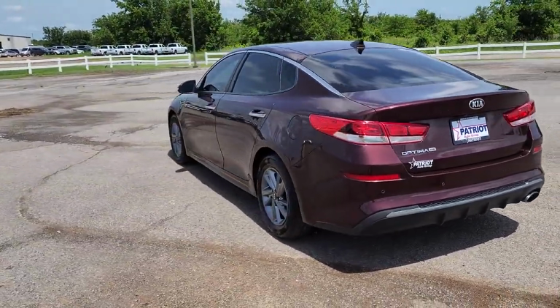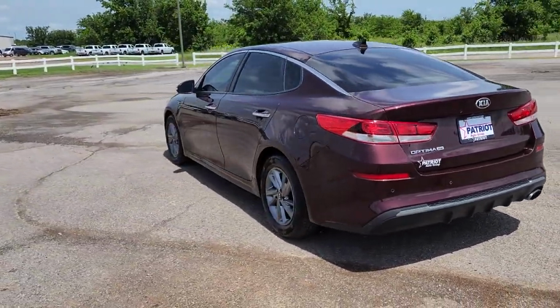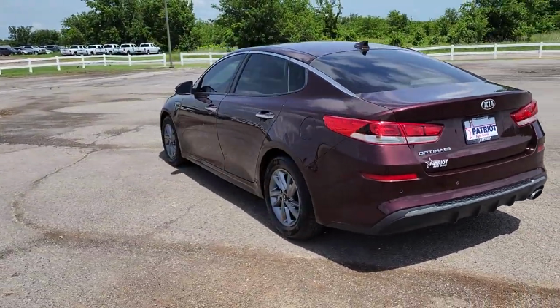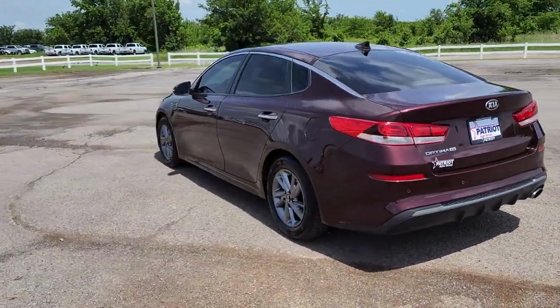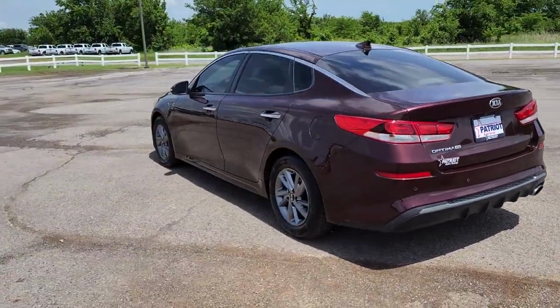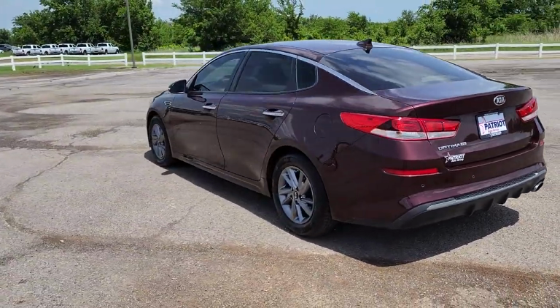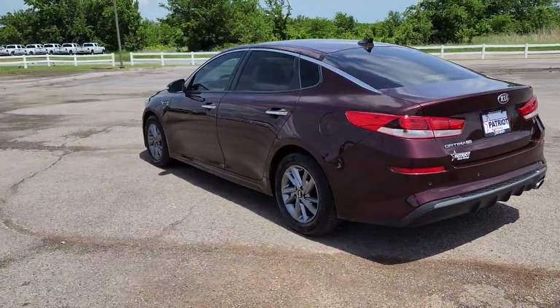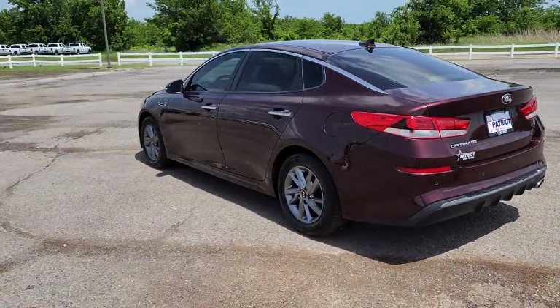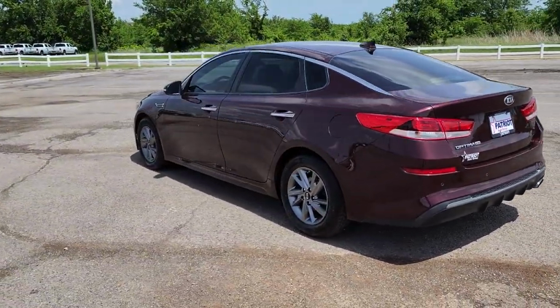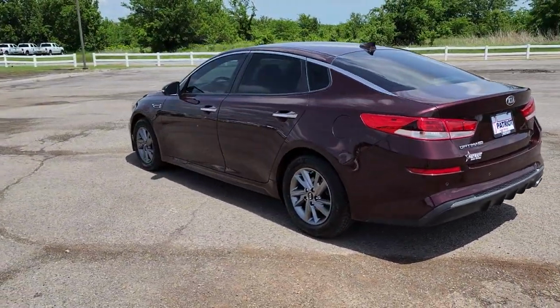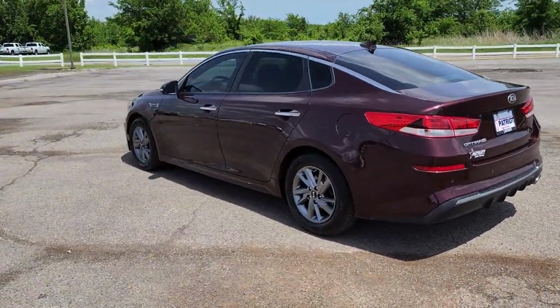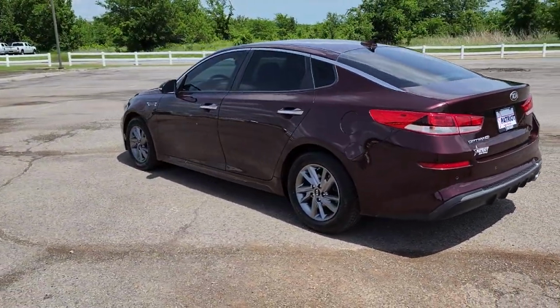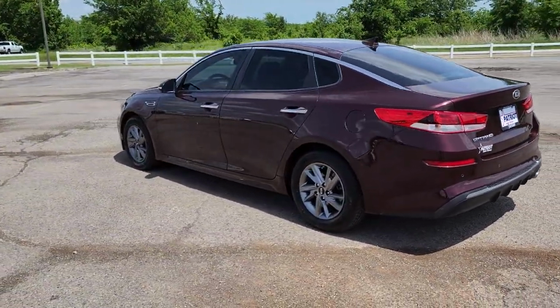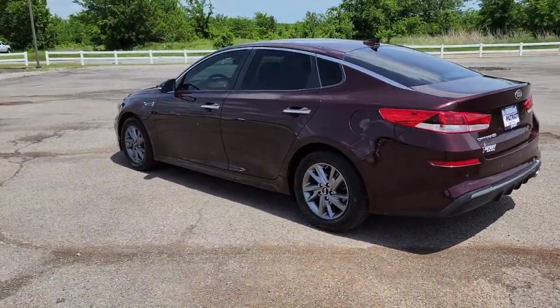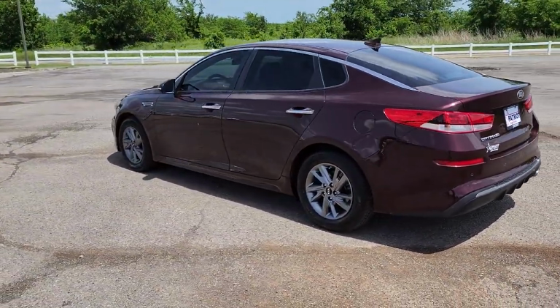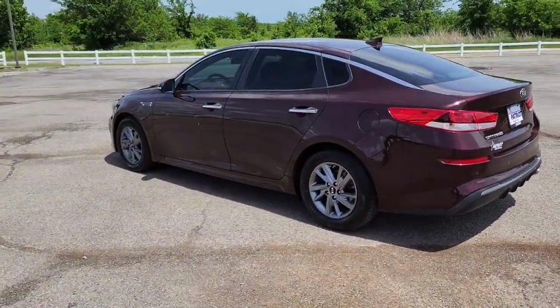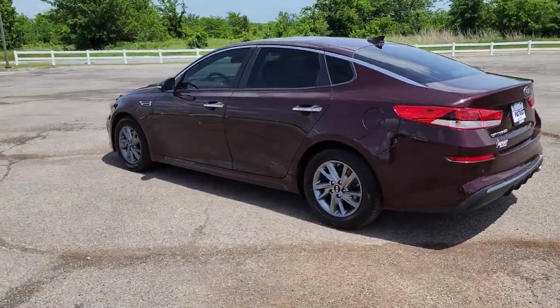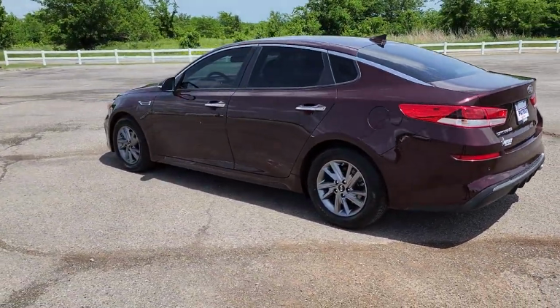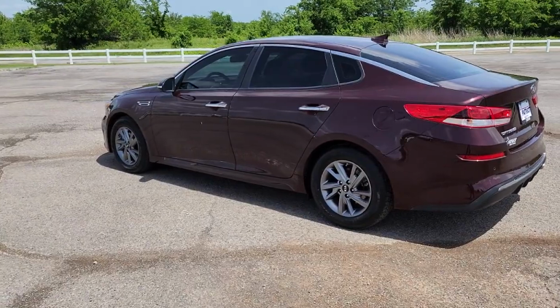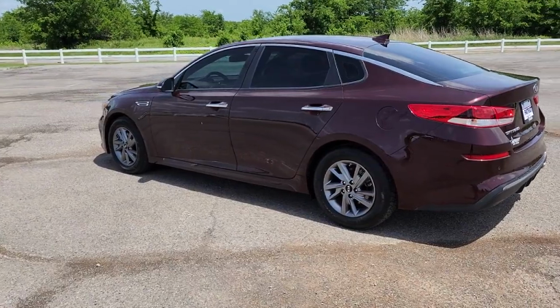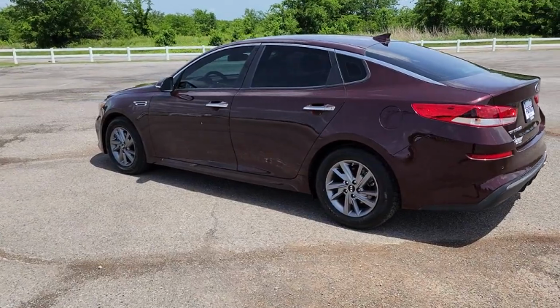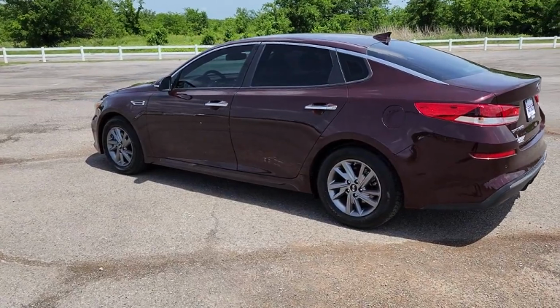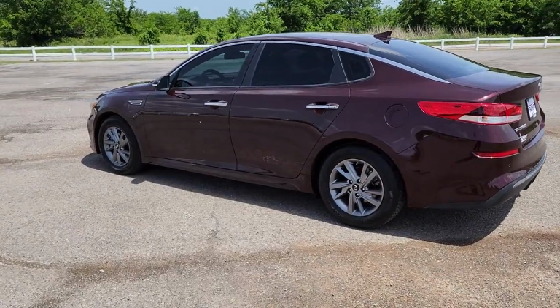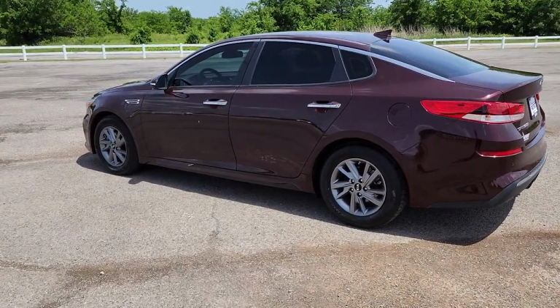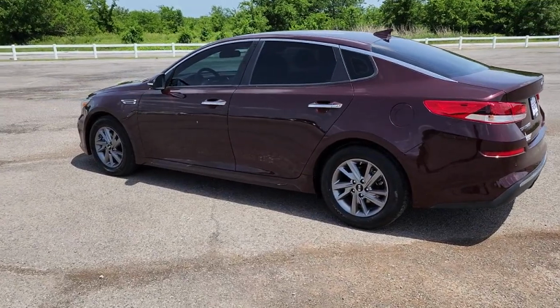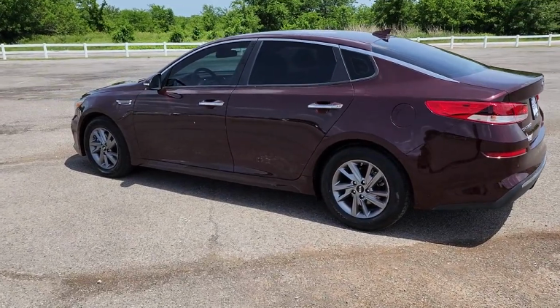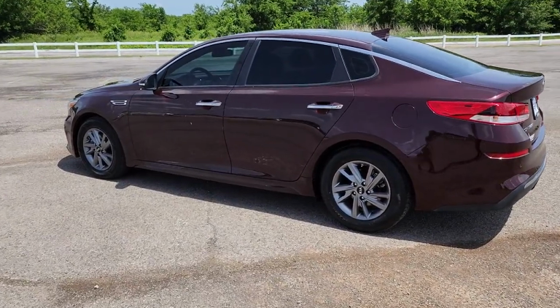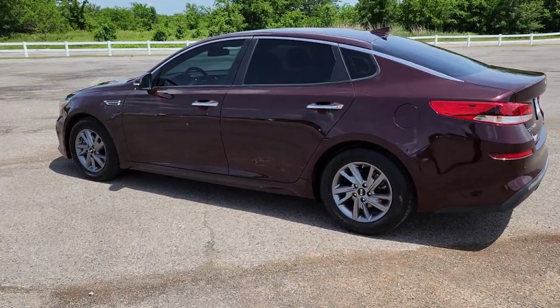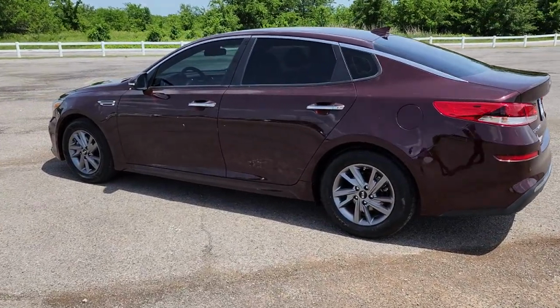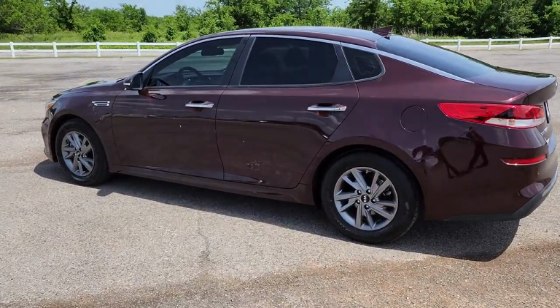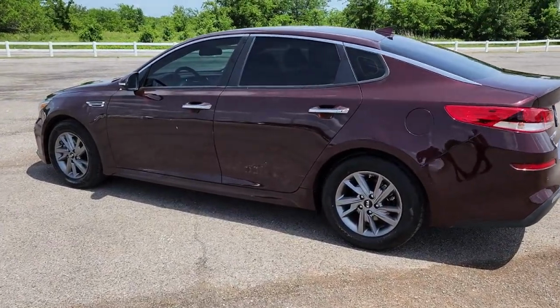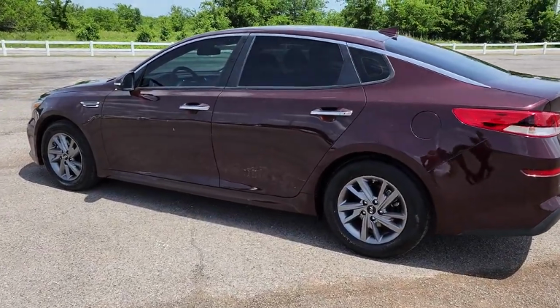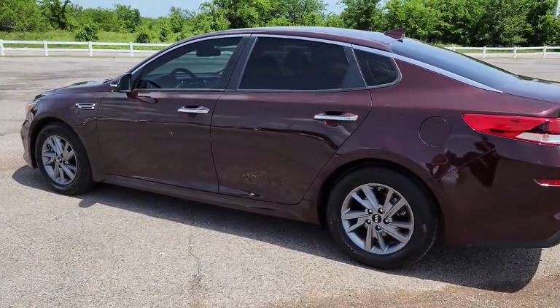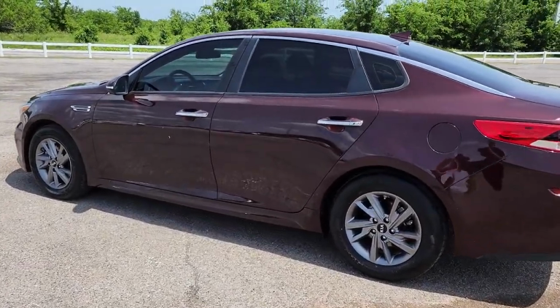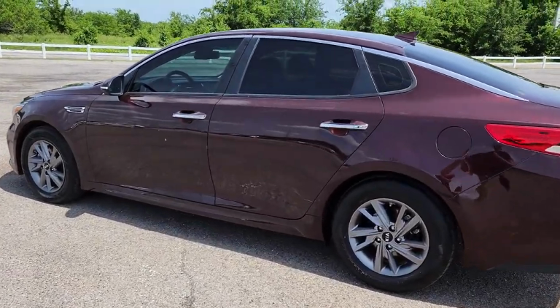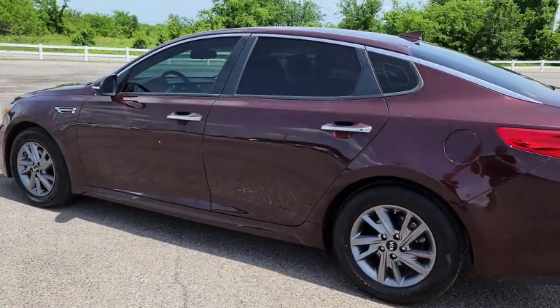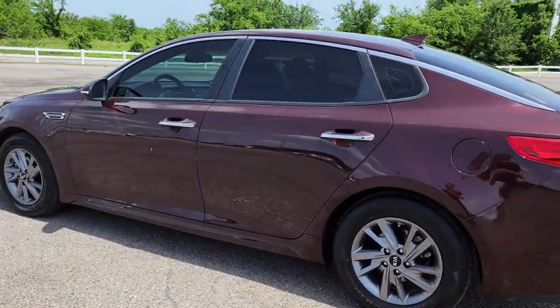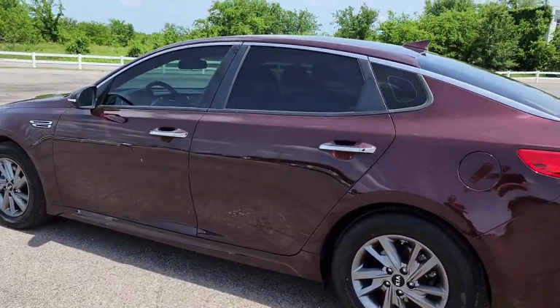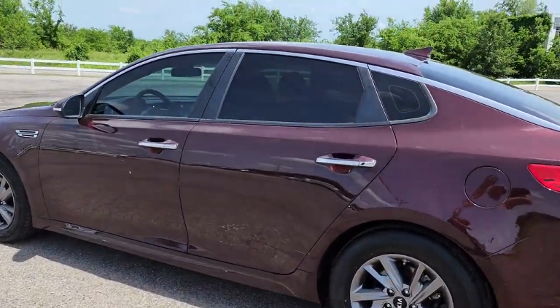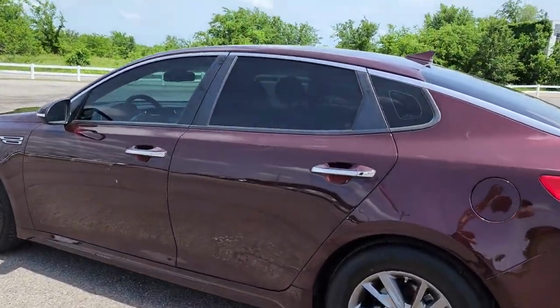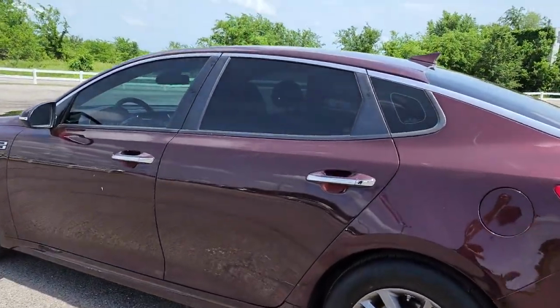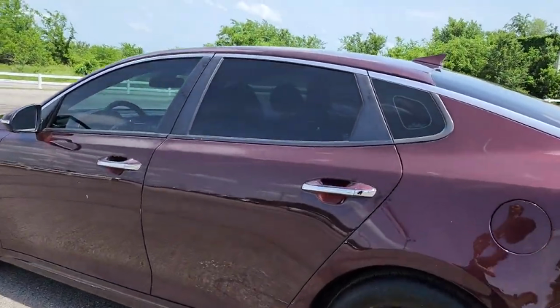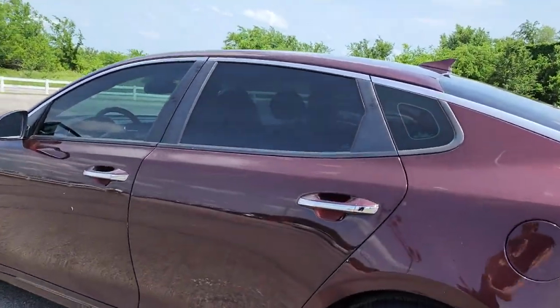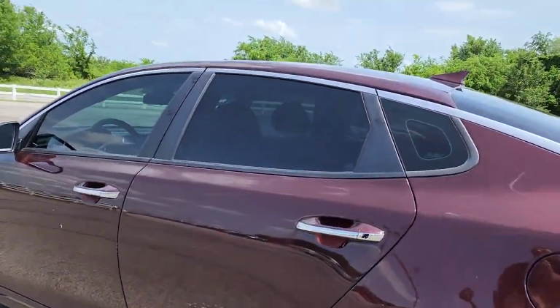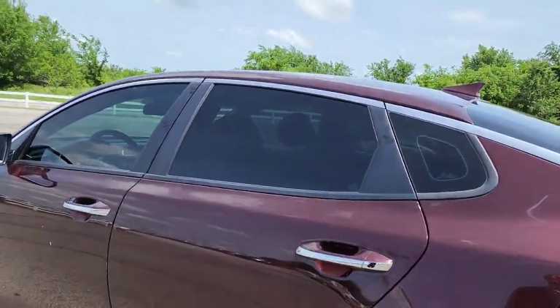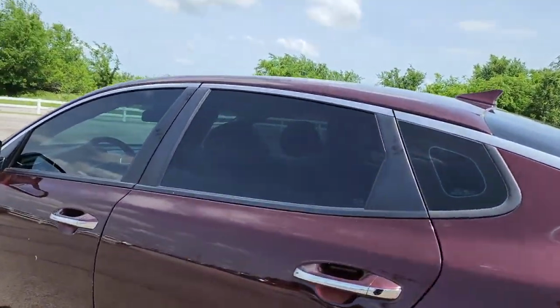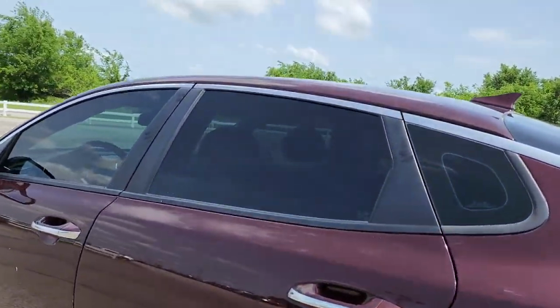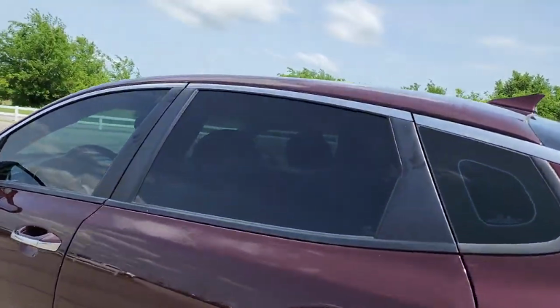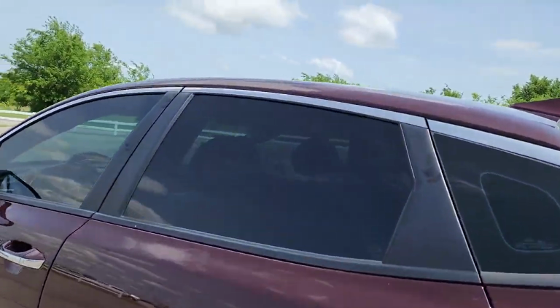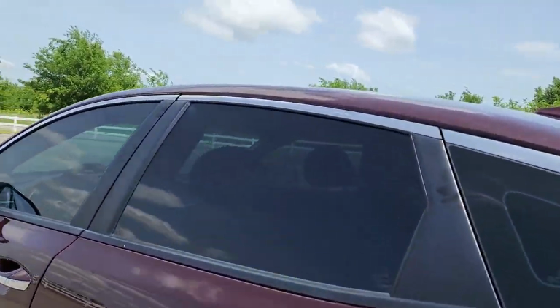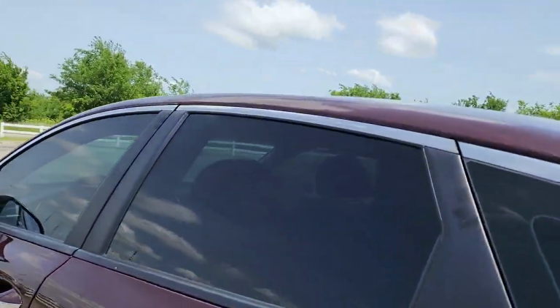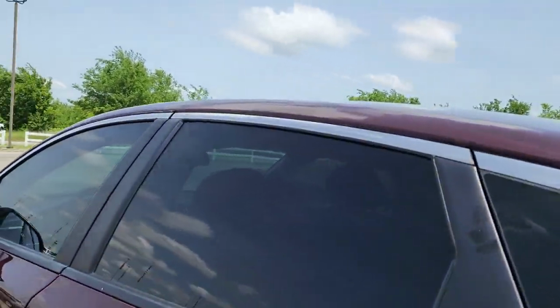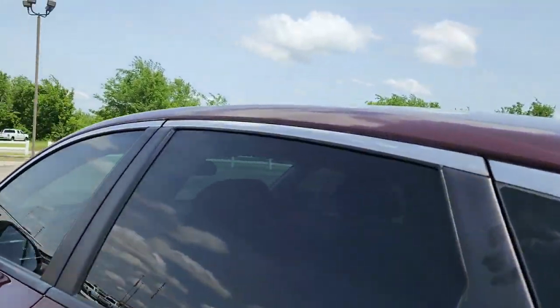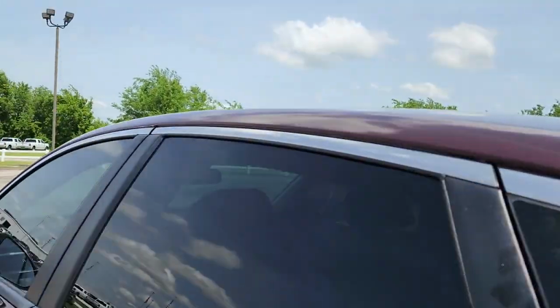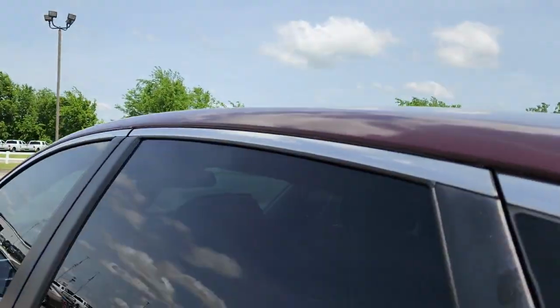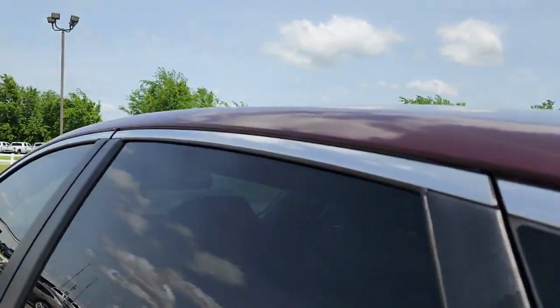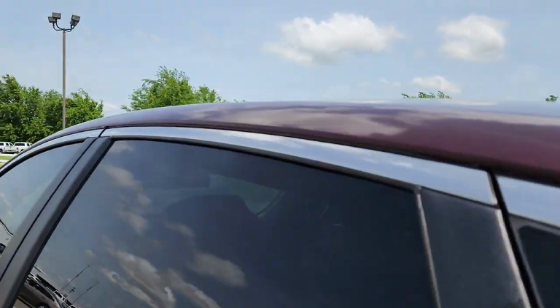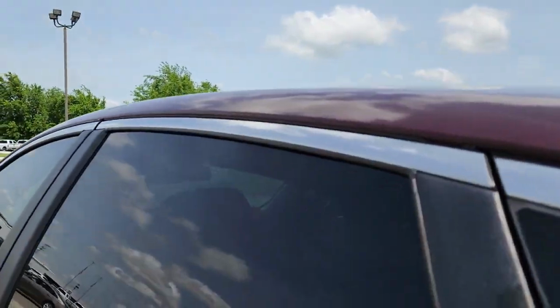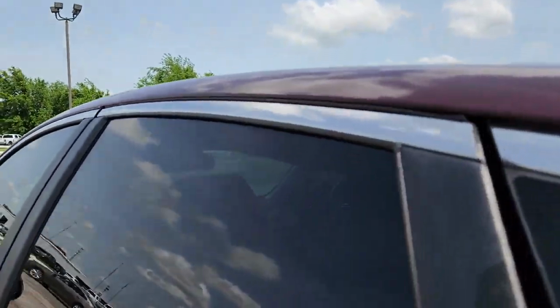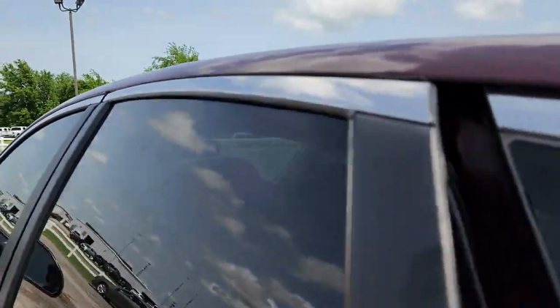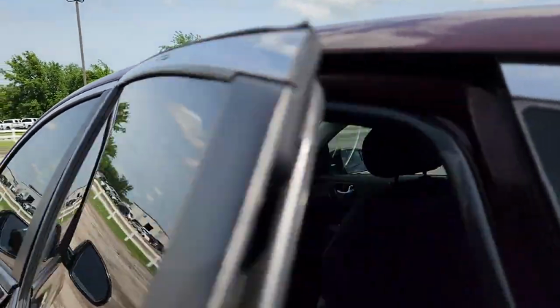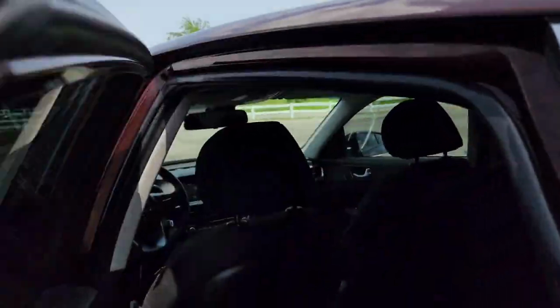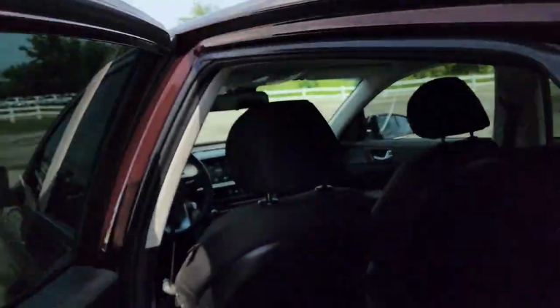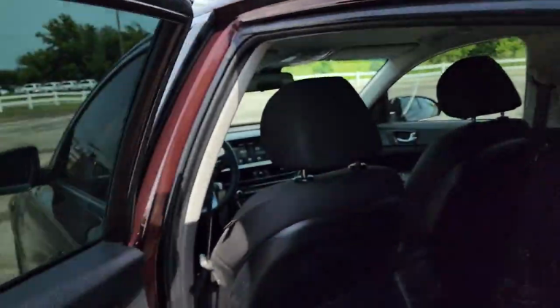With standard driver assist features, ample cargo room, and striking good looks, you'll feel competent on every journey.